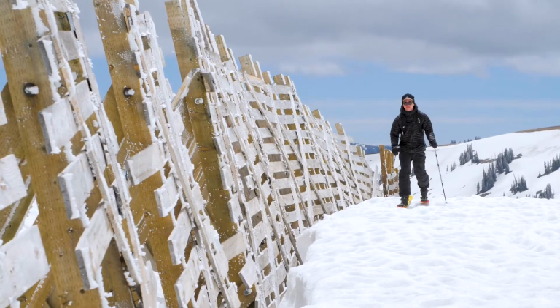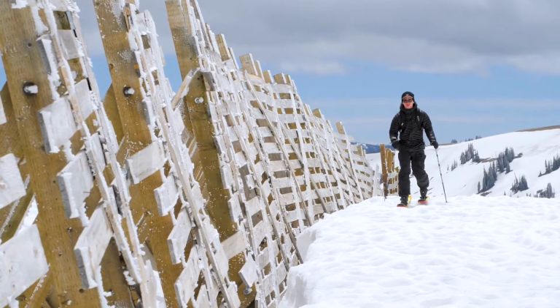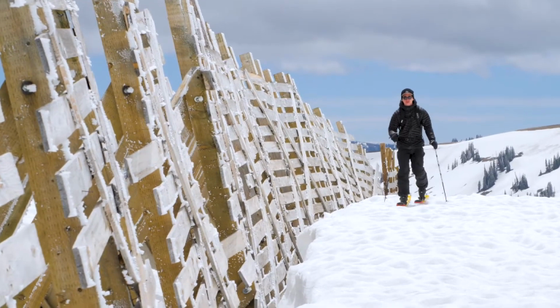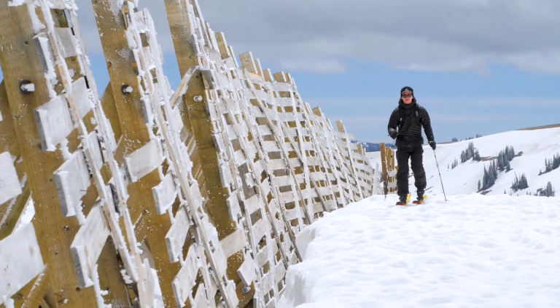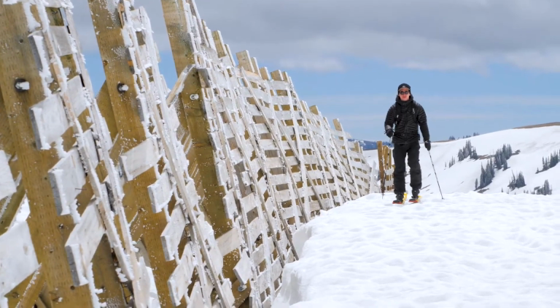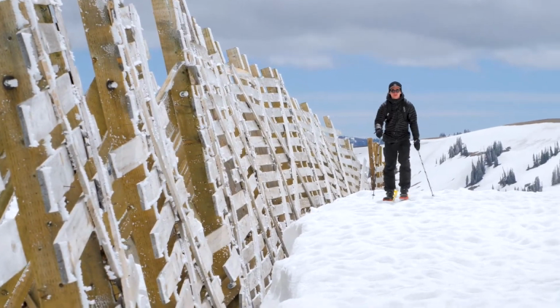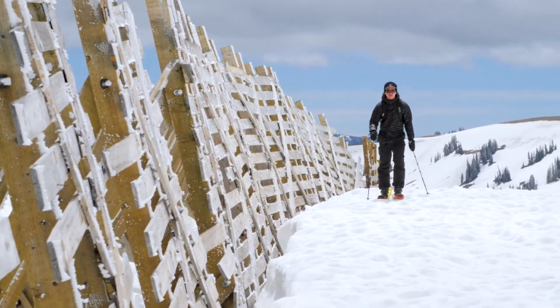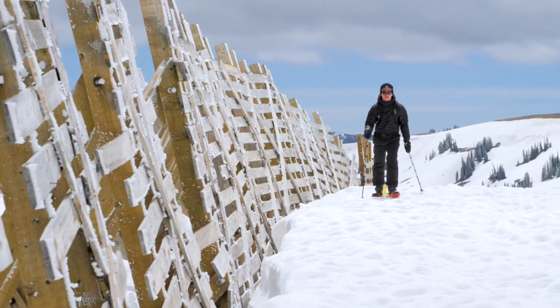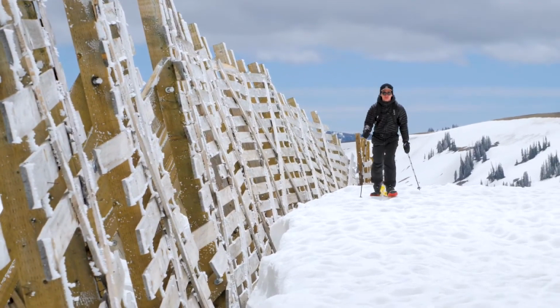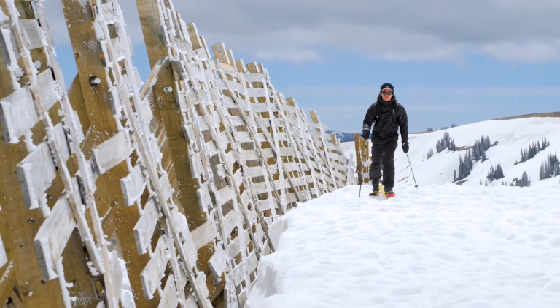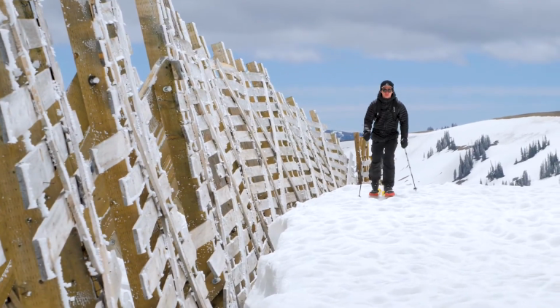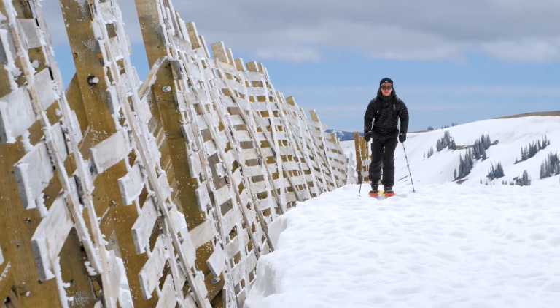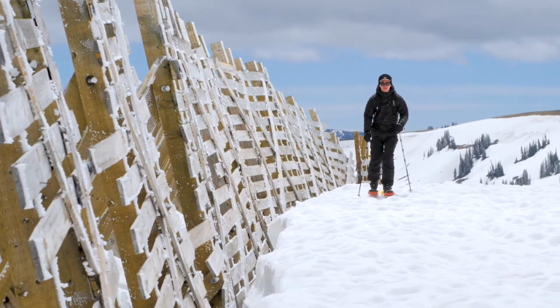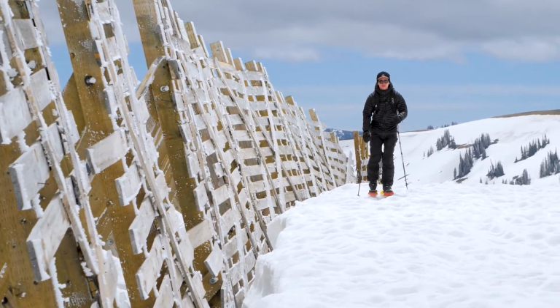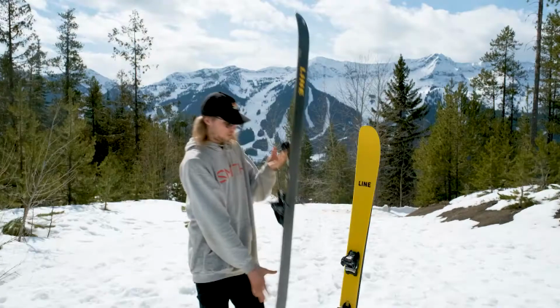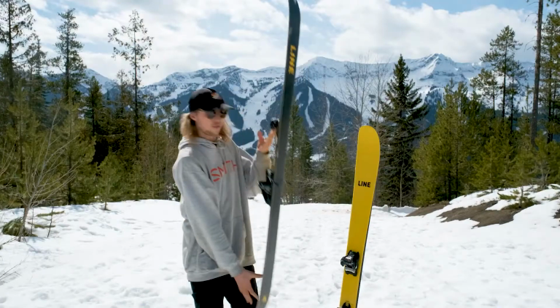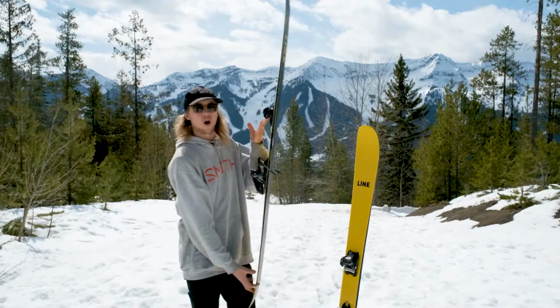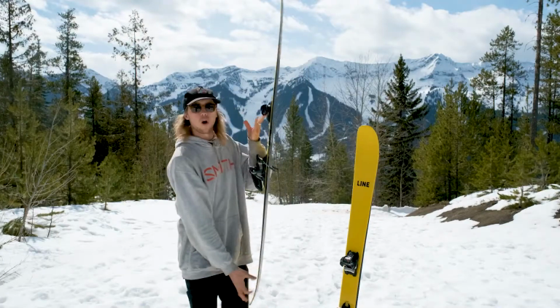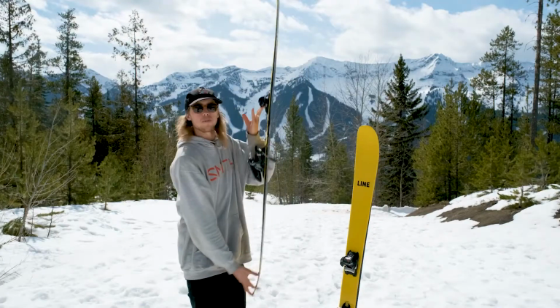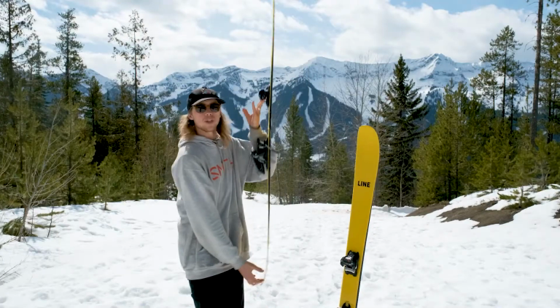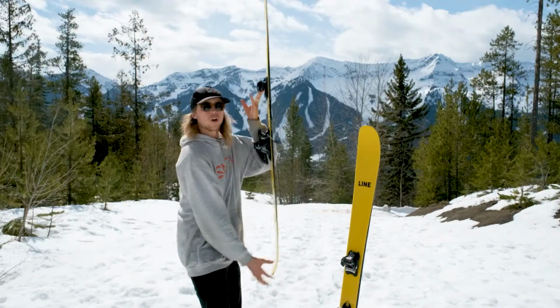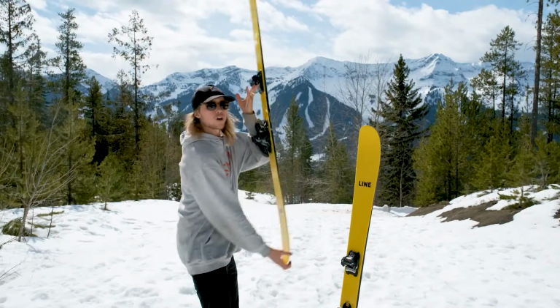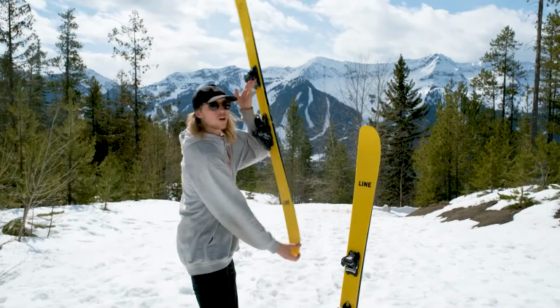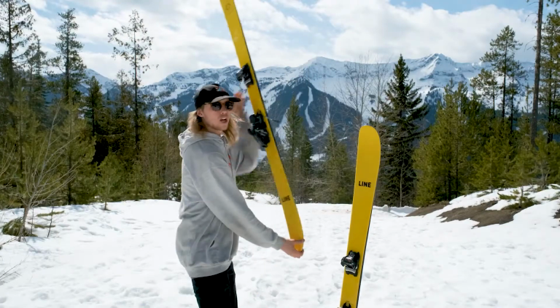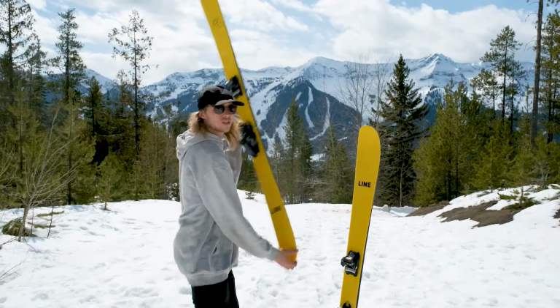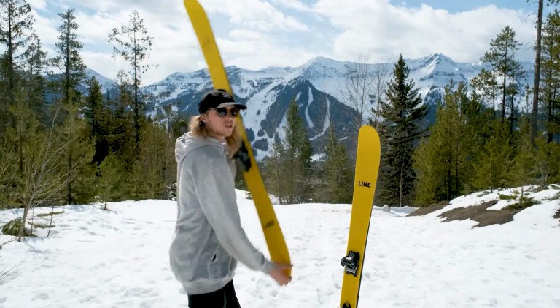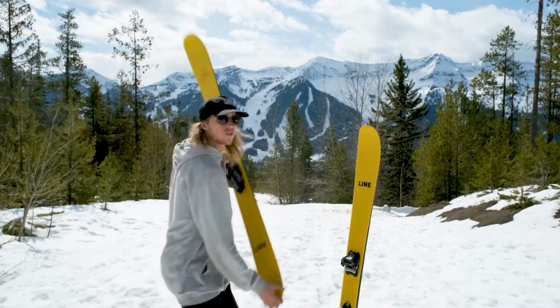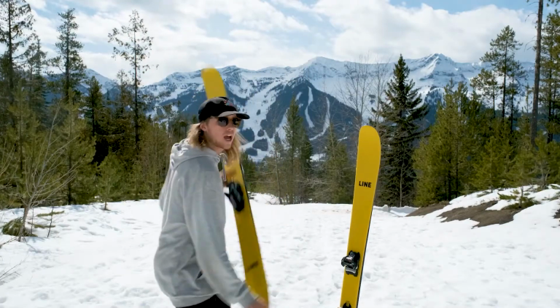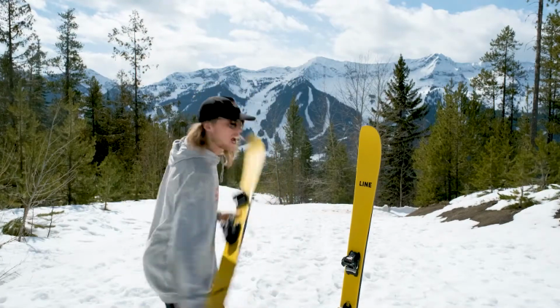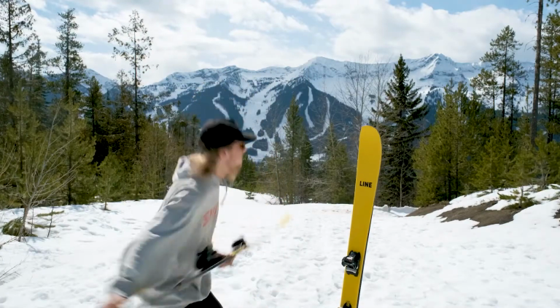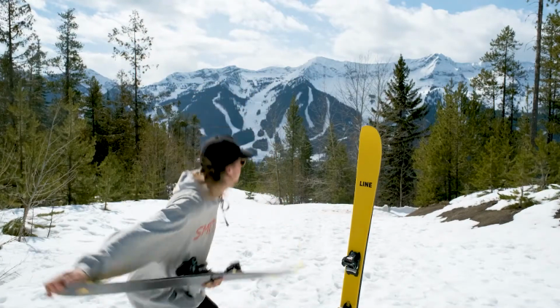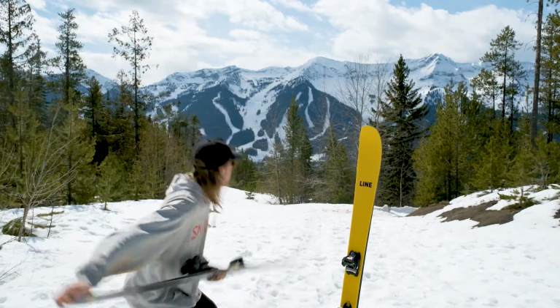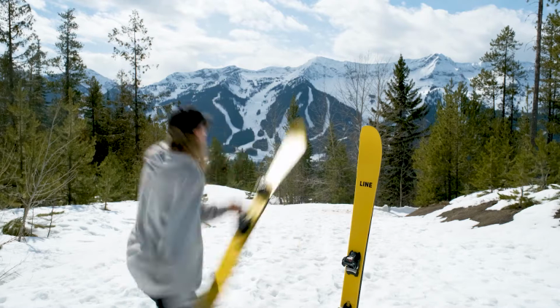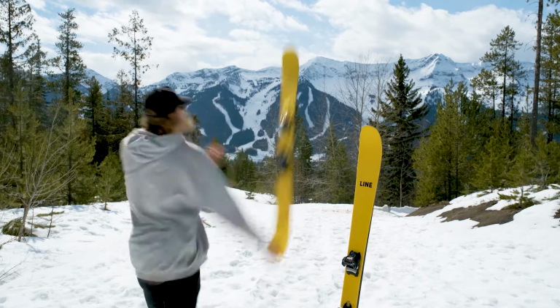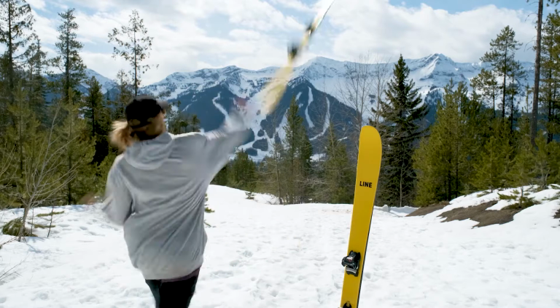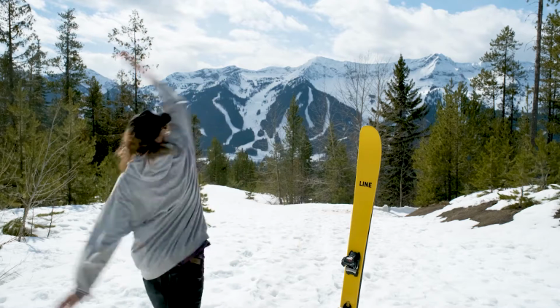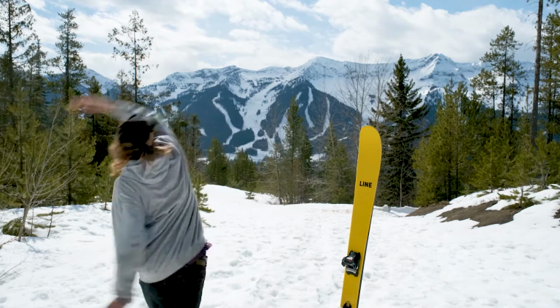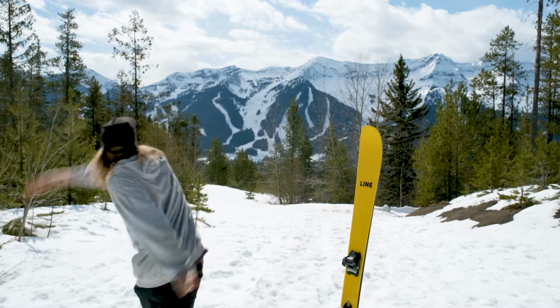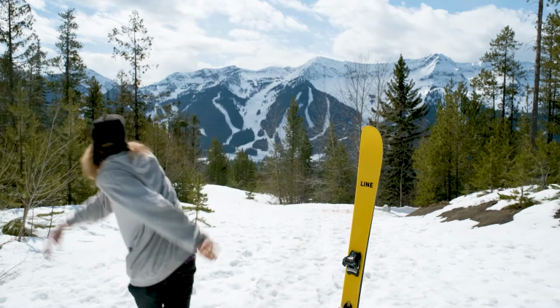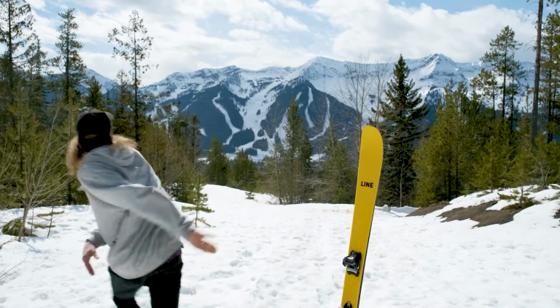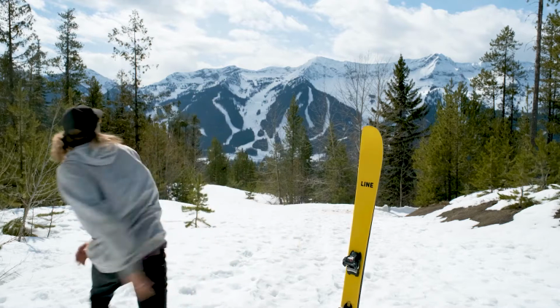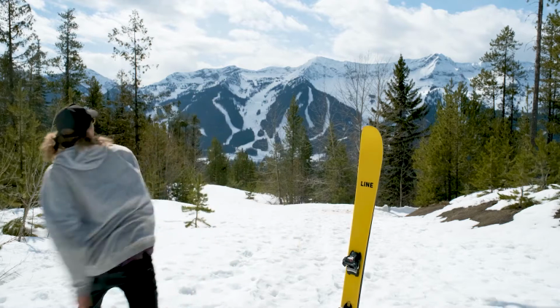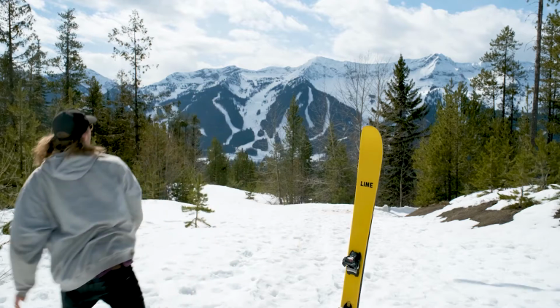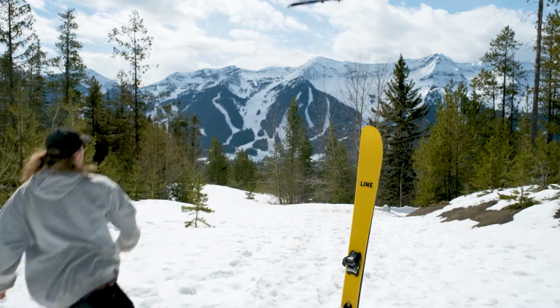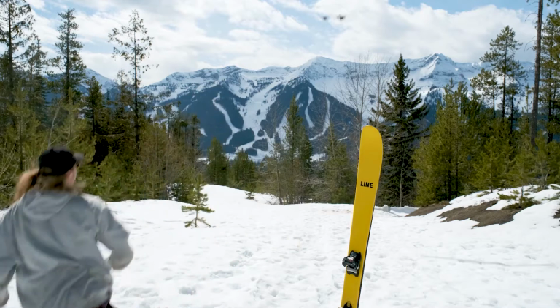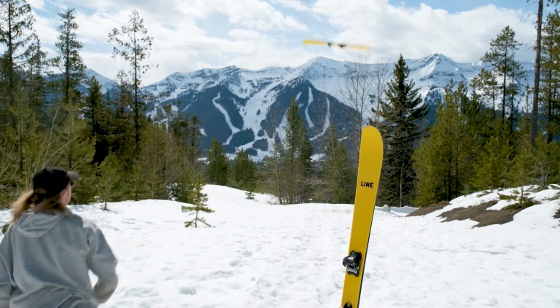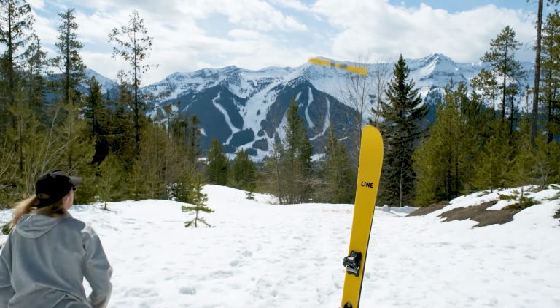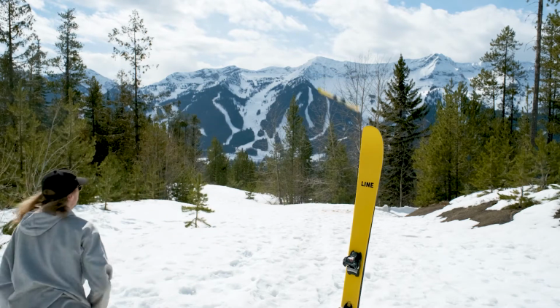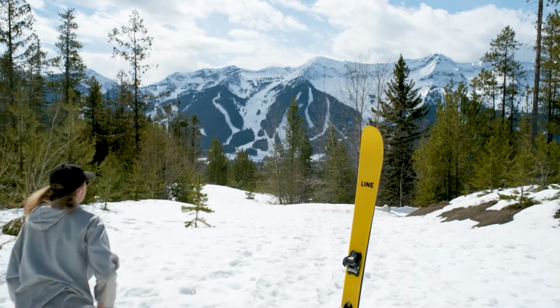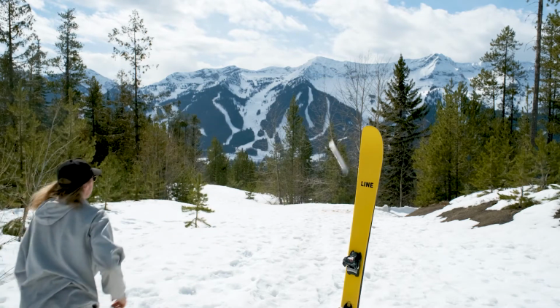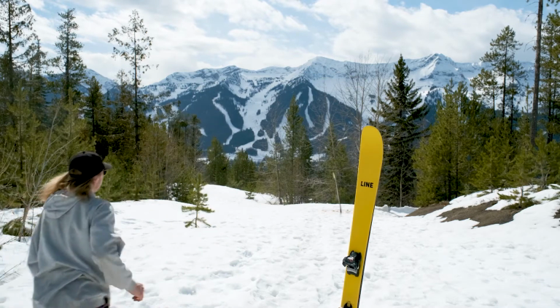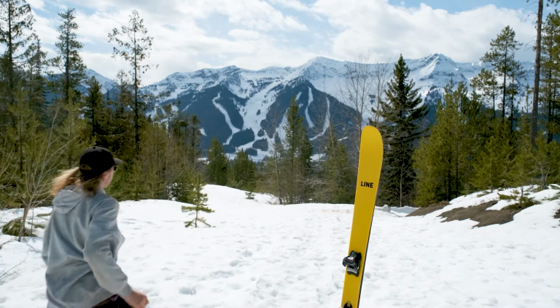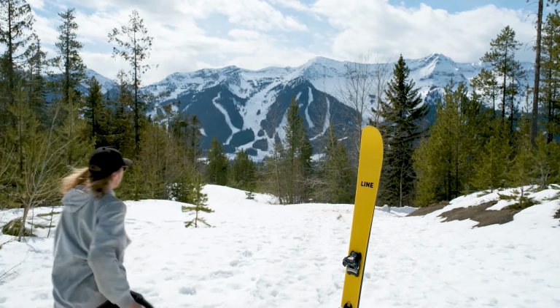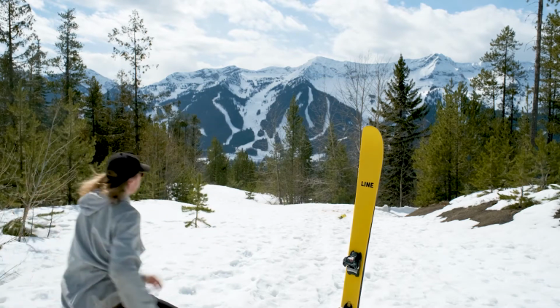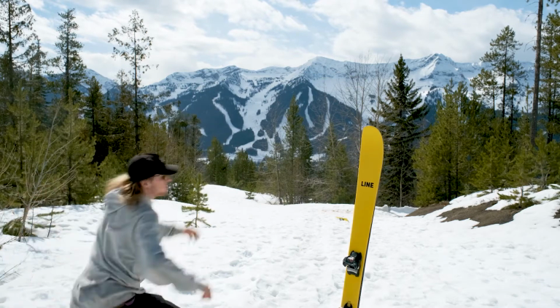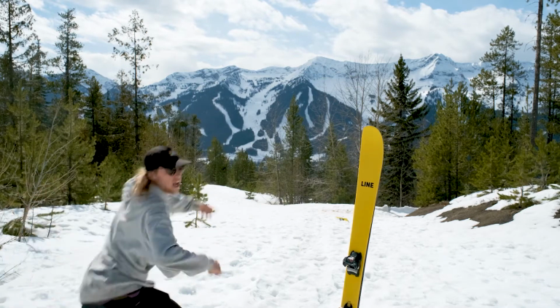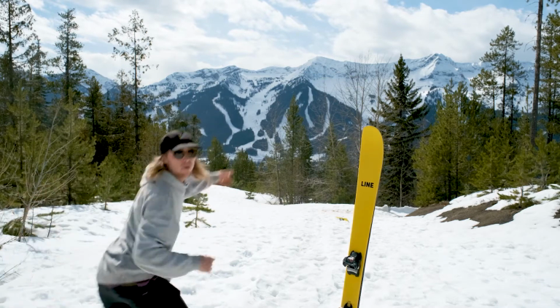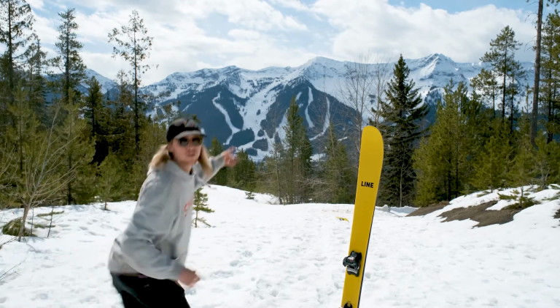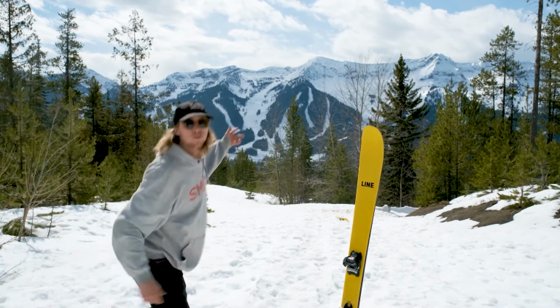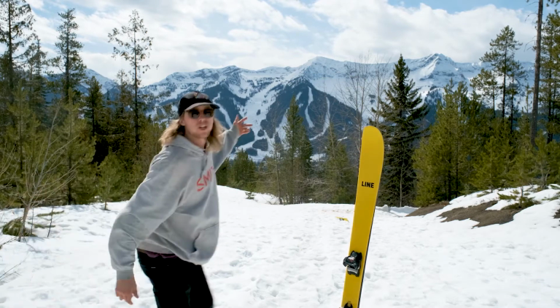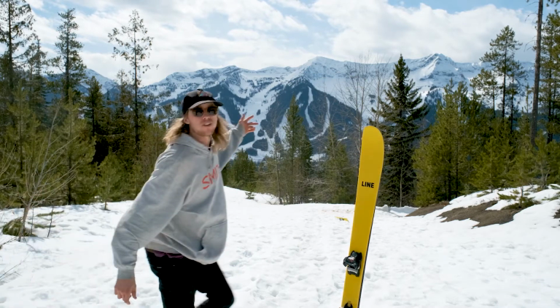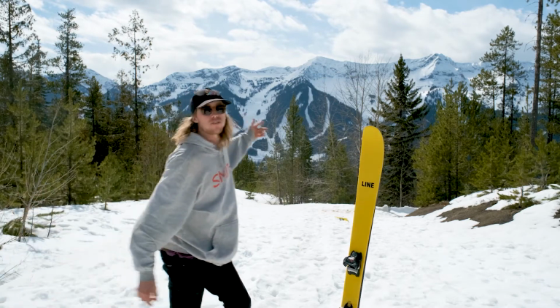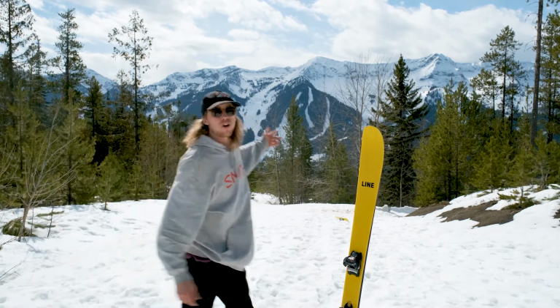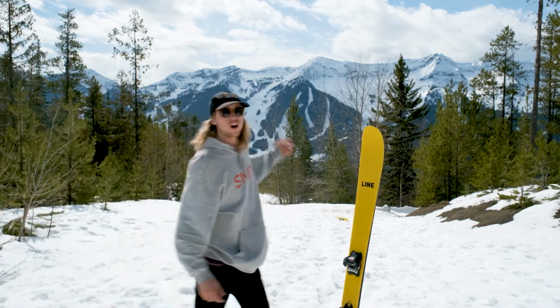They're super light. You ever need to throw them across a crevasse? You can throw them. That was pretty far.